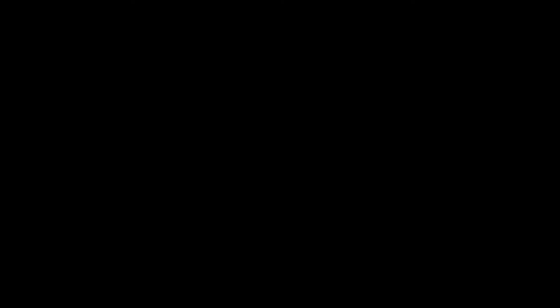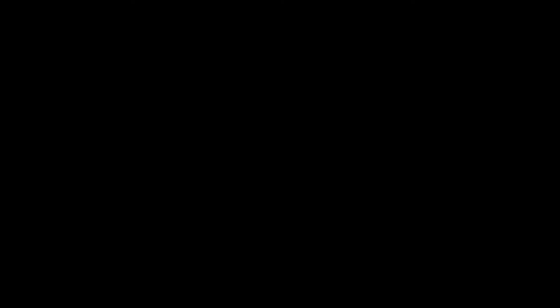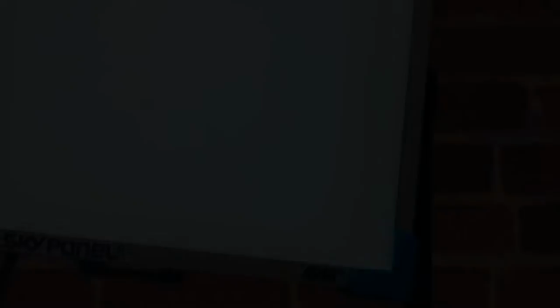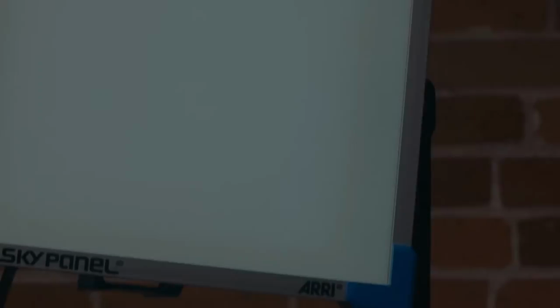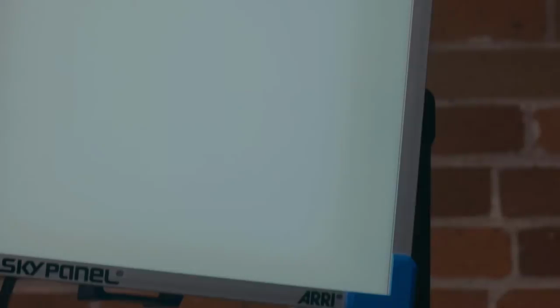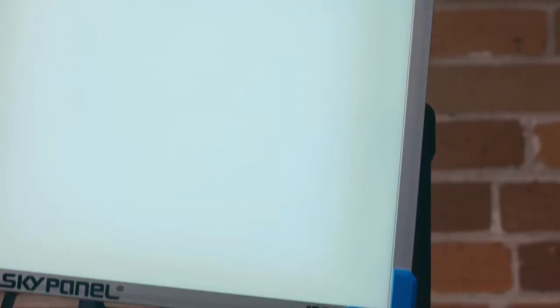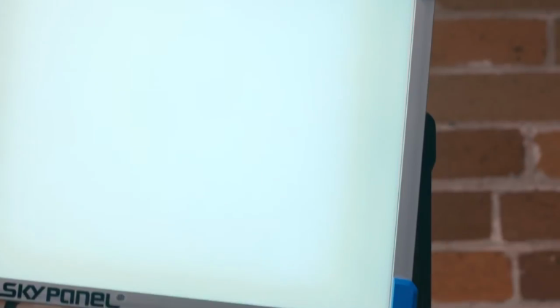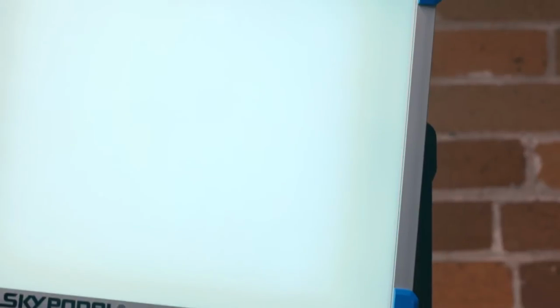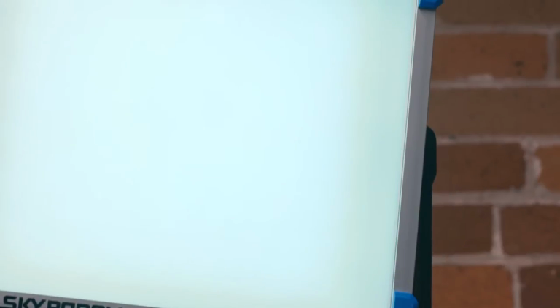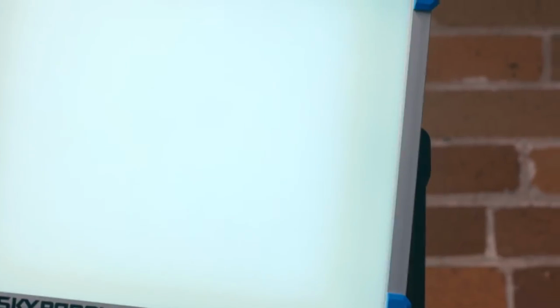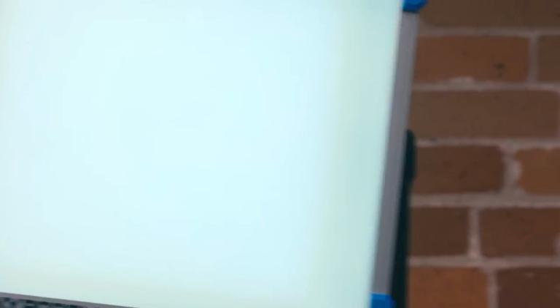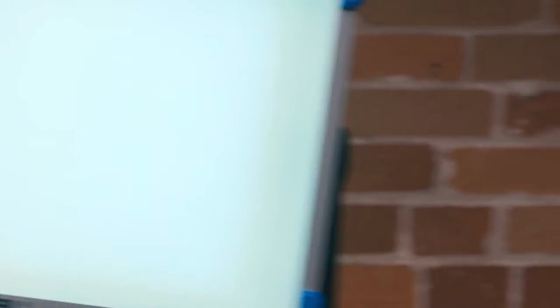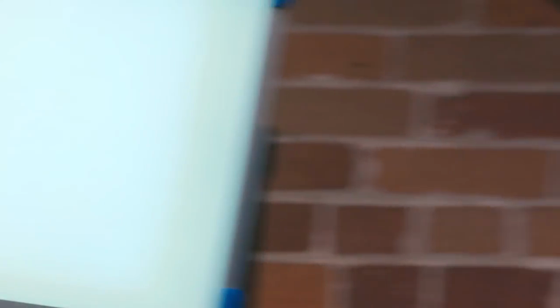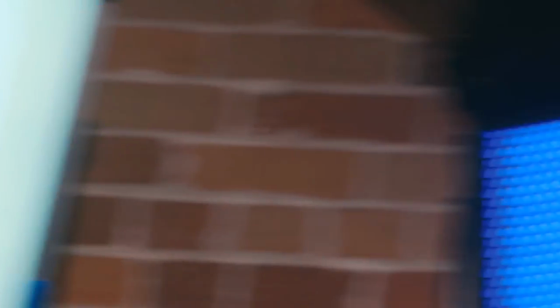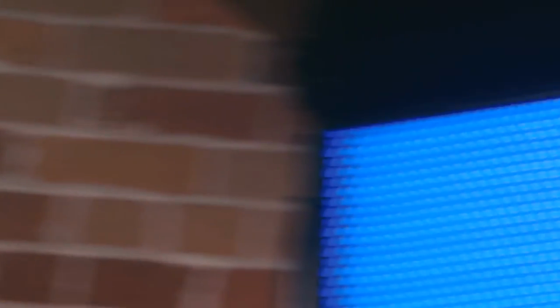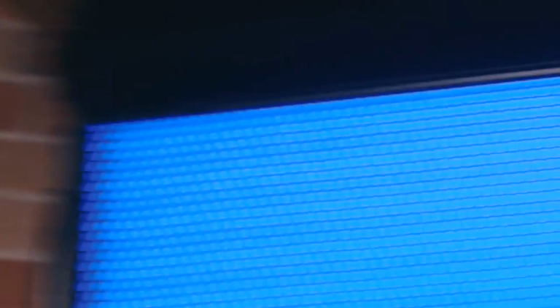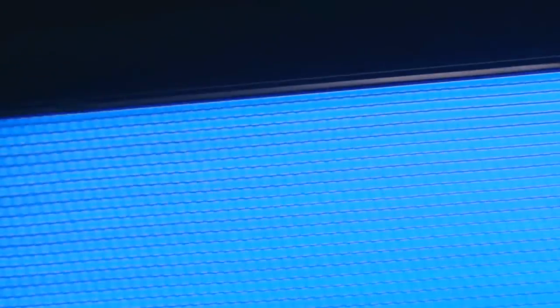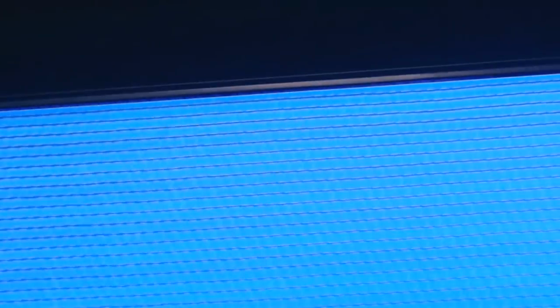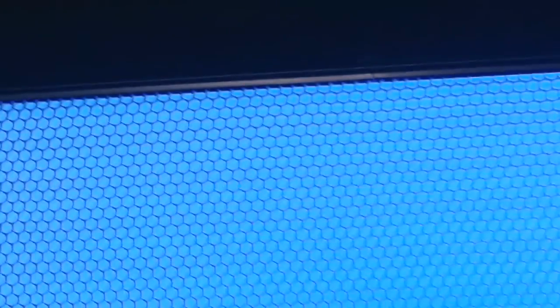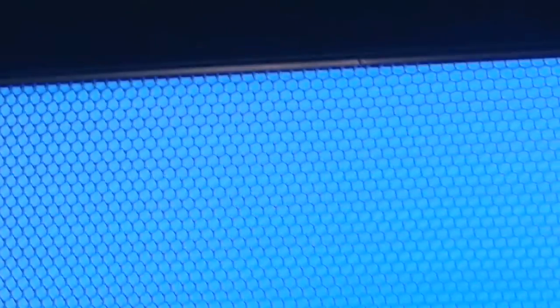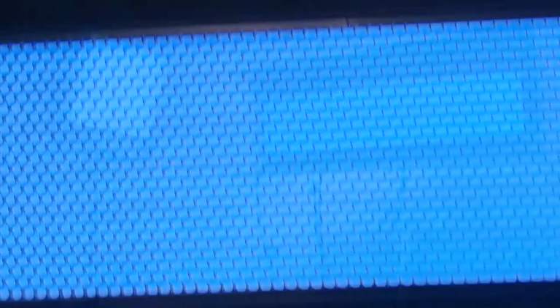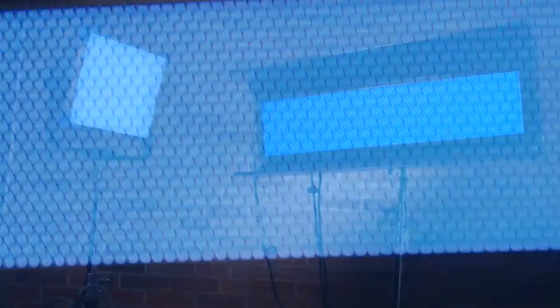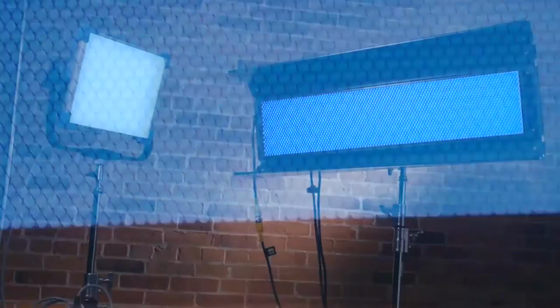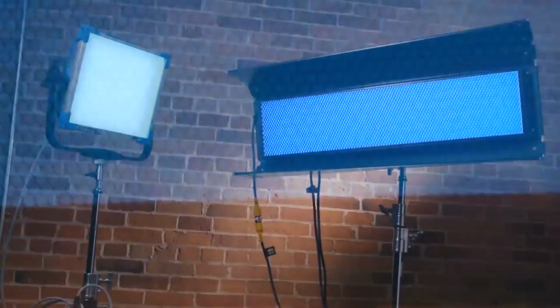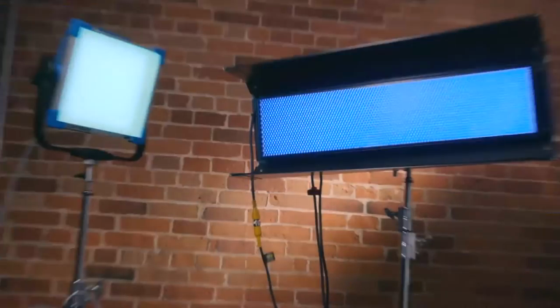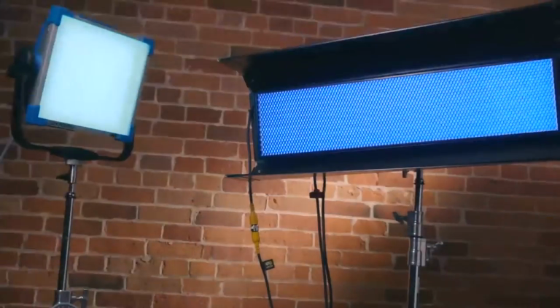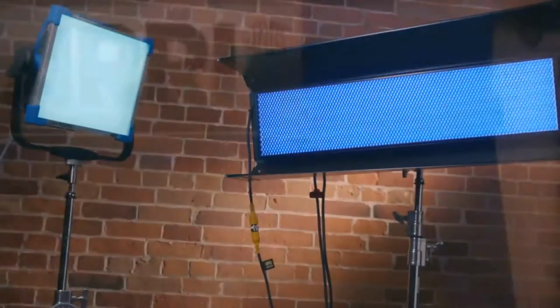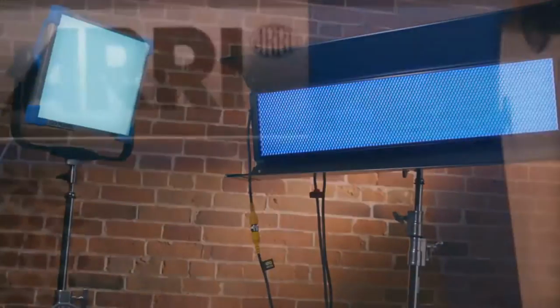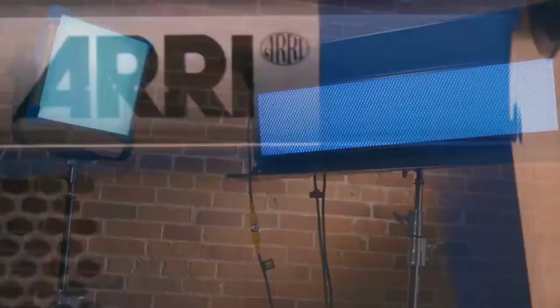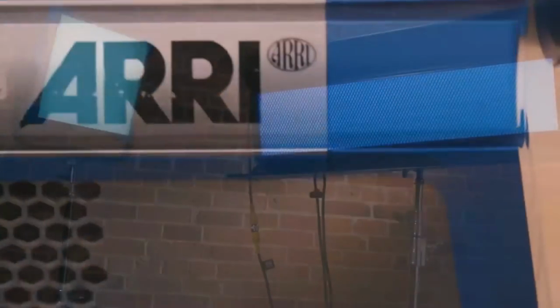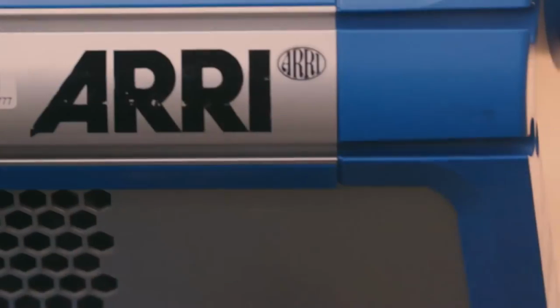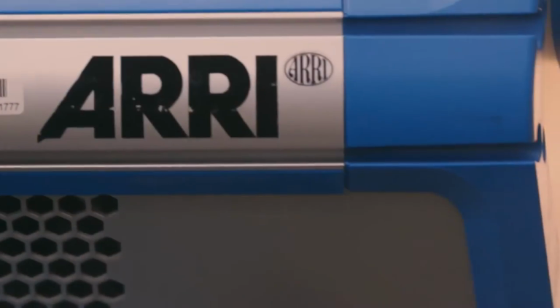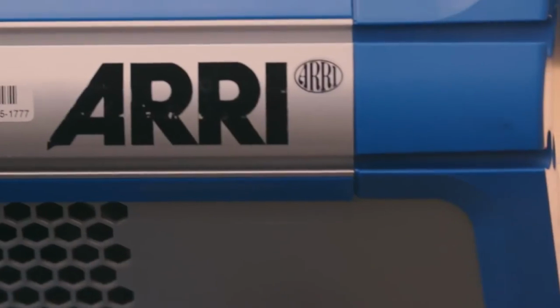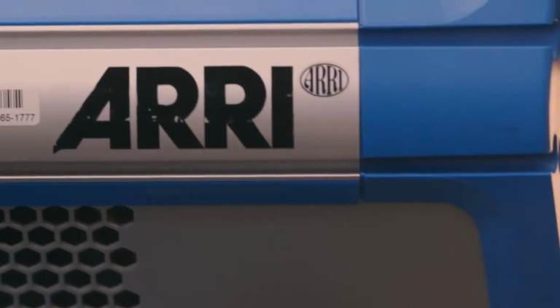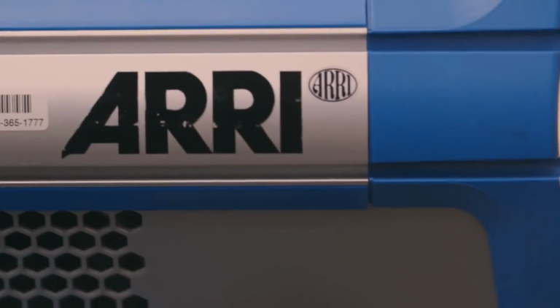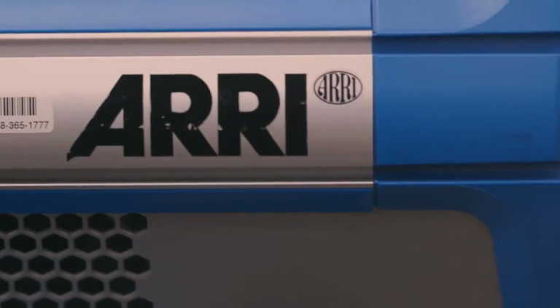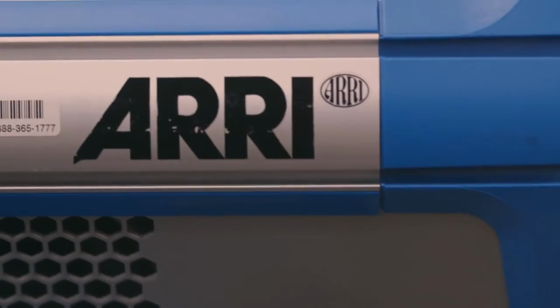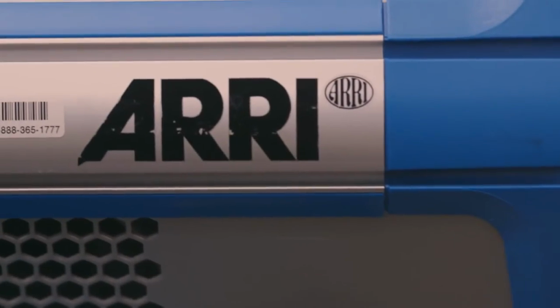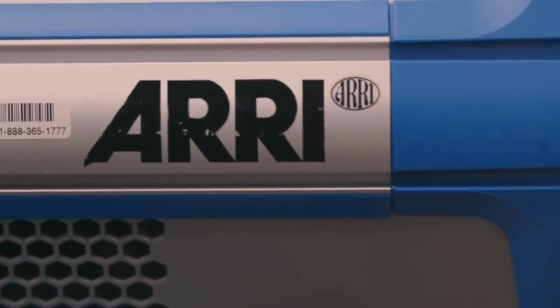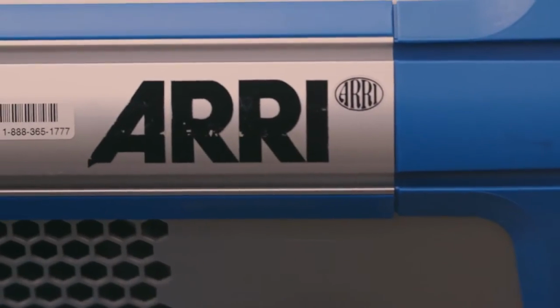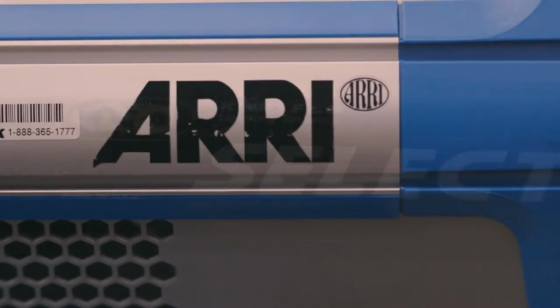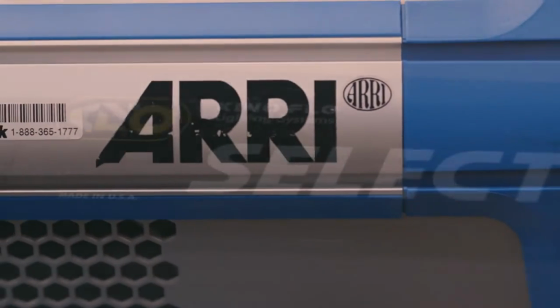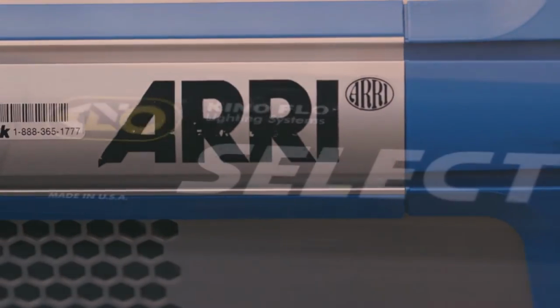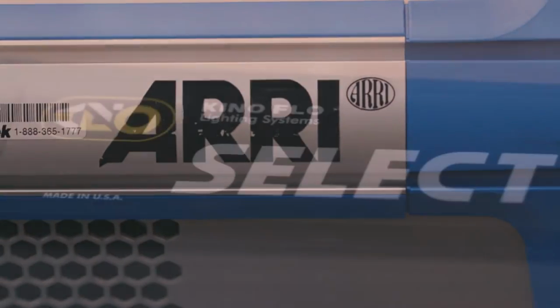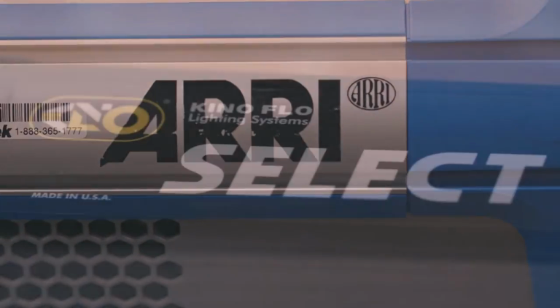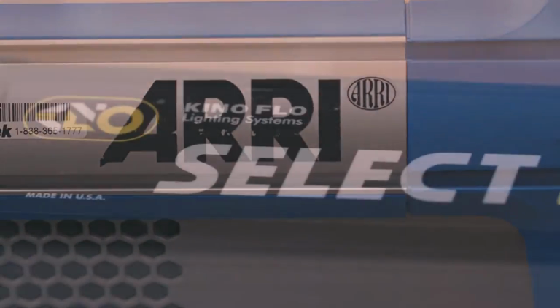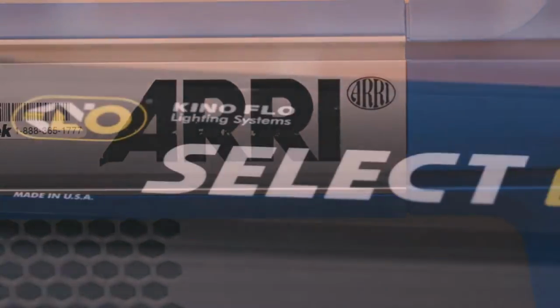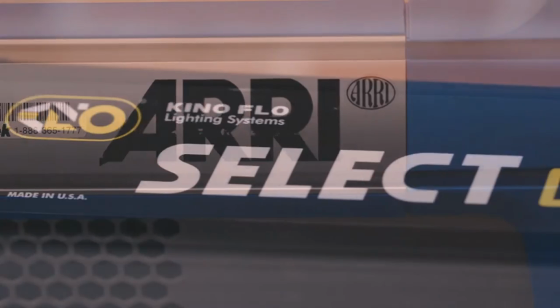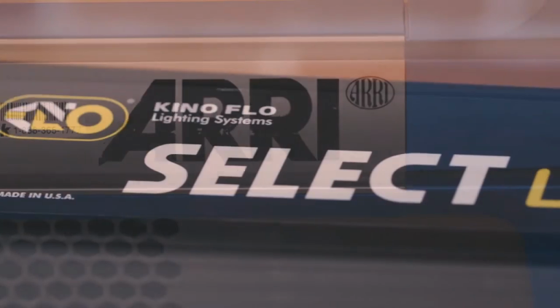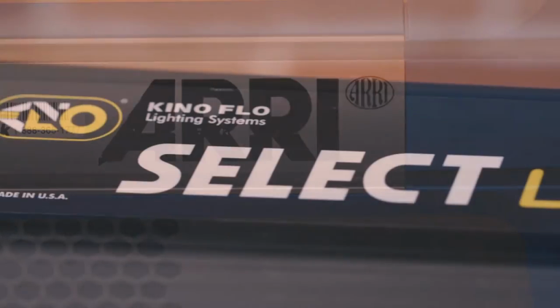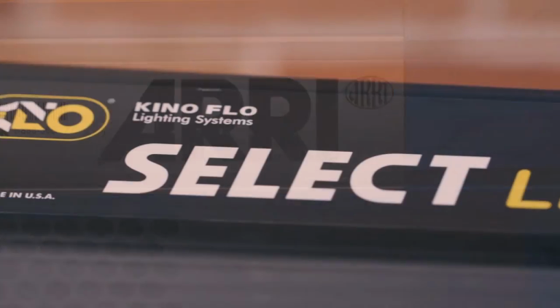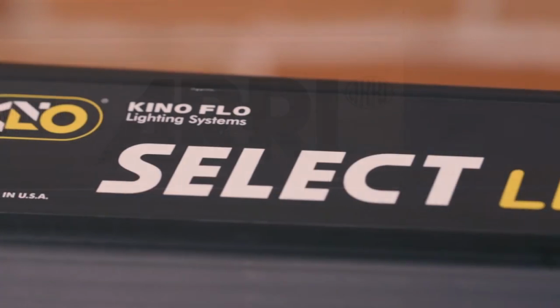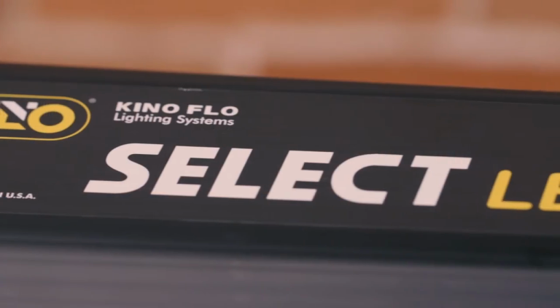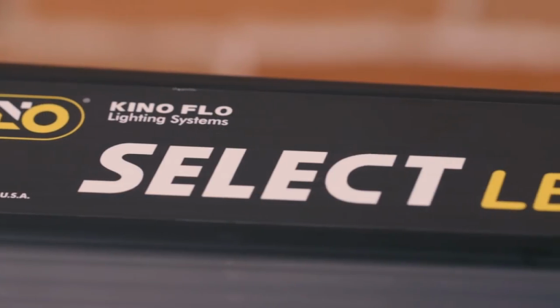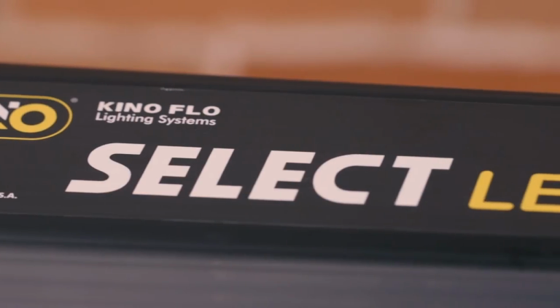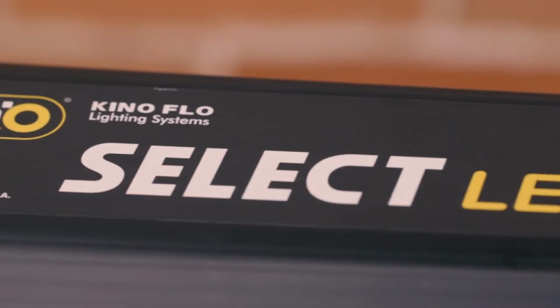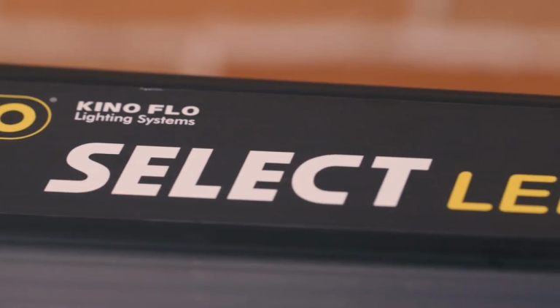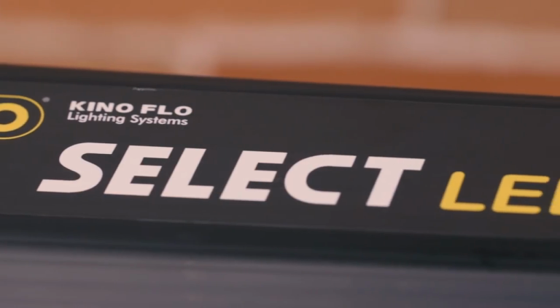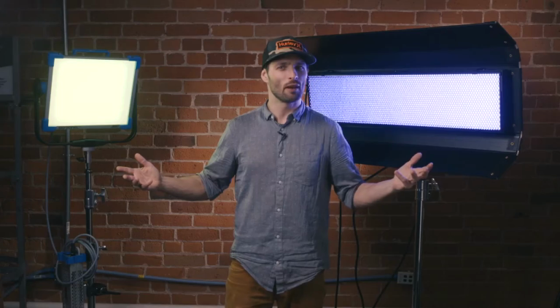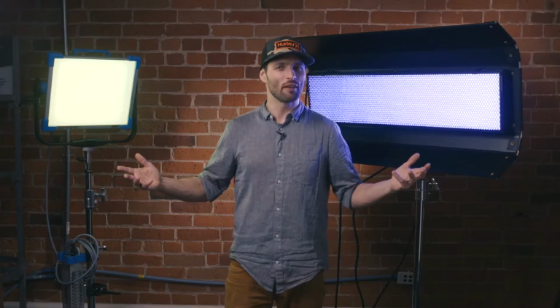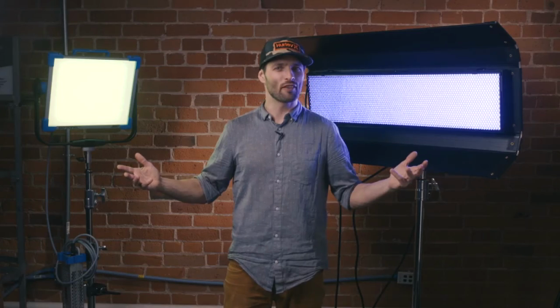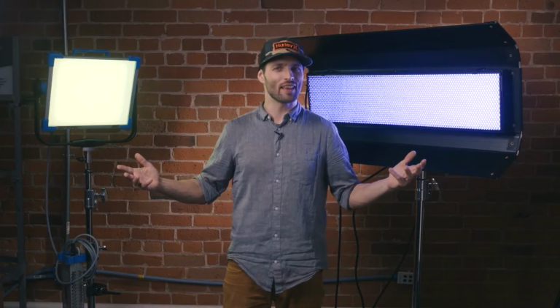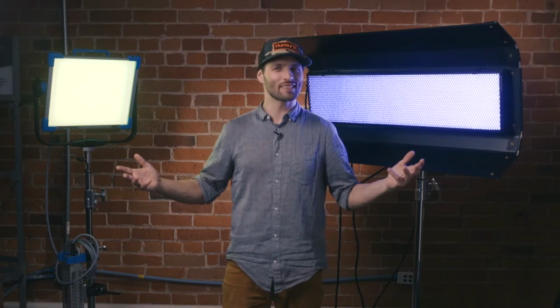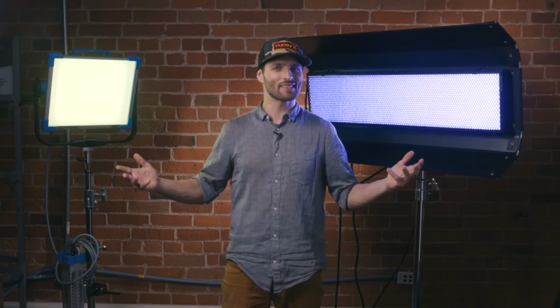Today we're putting two of the best lights in the industry head-to-head: the ARRI SkyPanel and the Kino Flo Select 30. You ready for this?